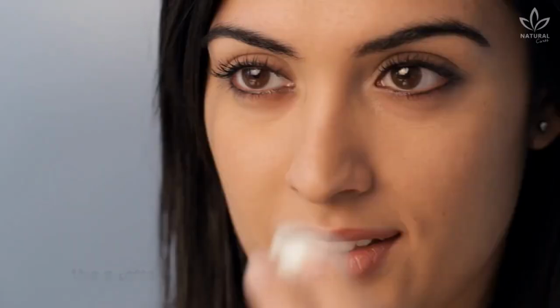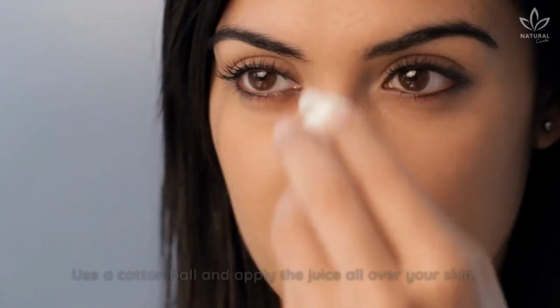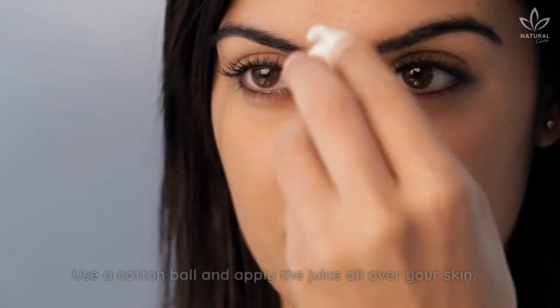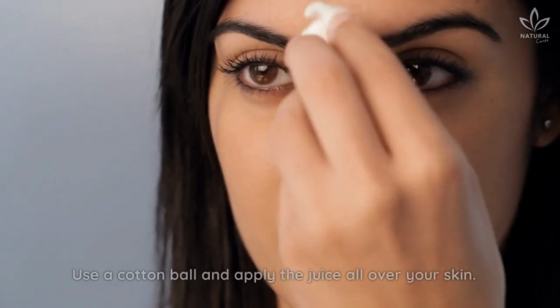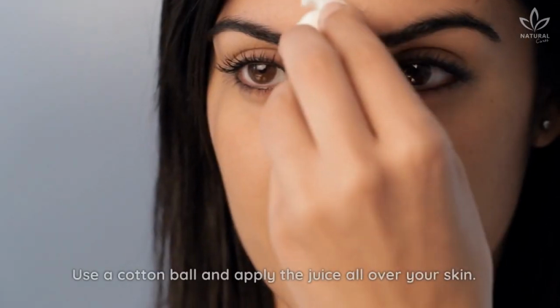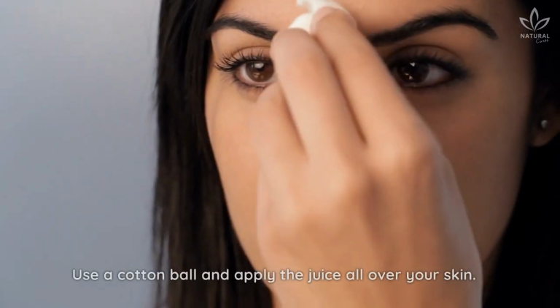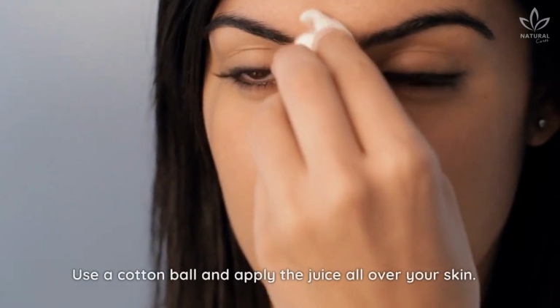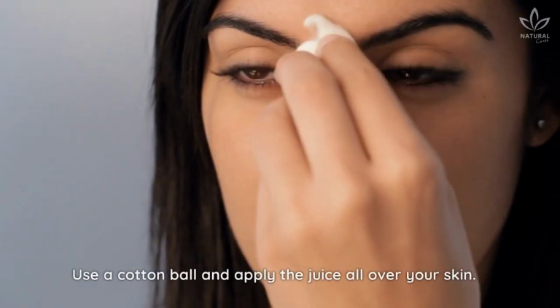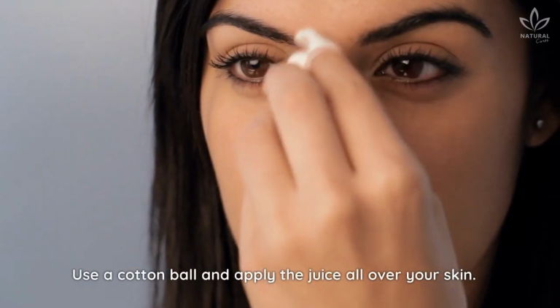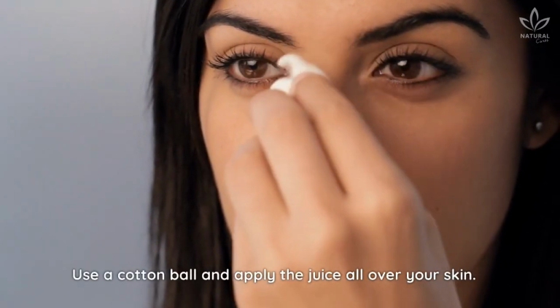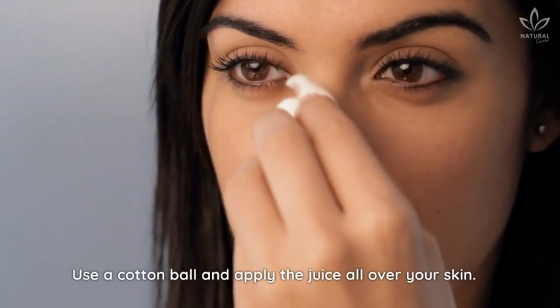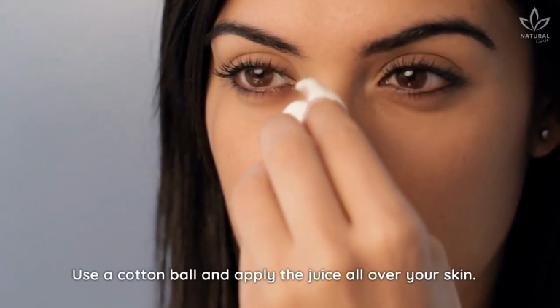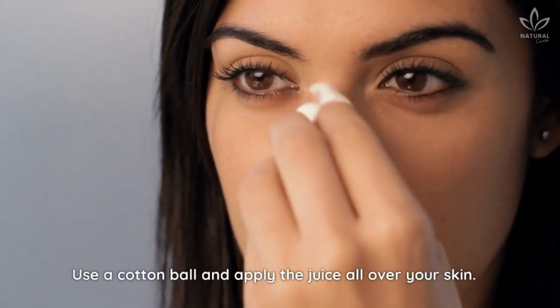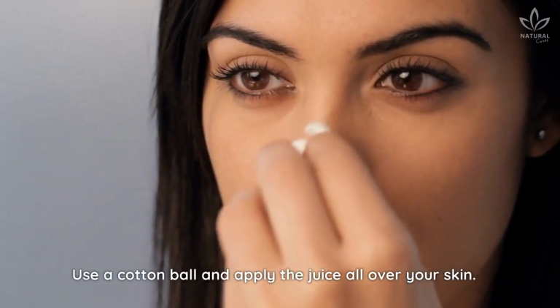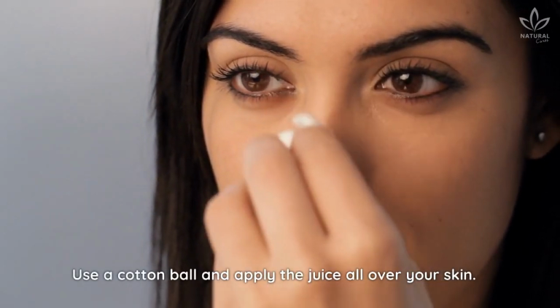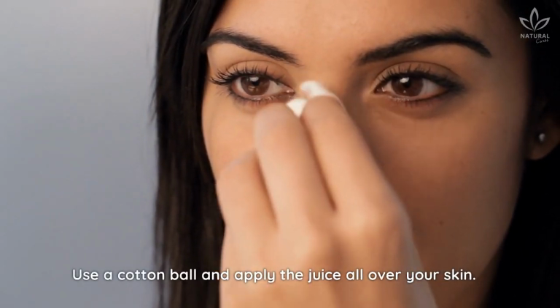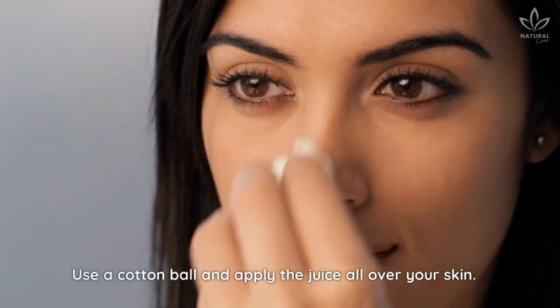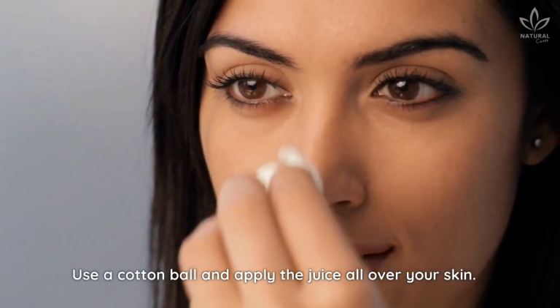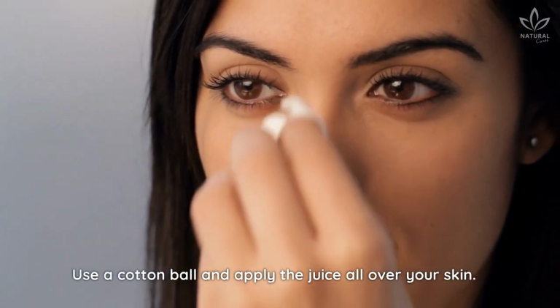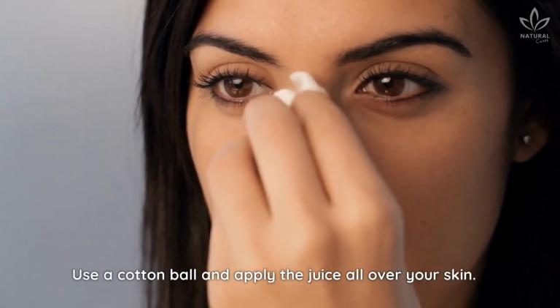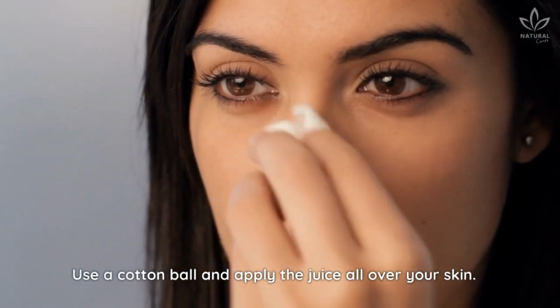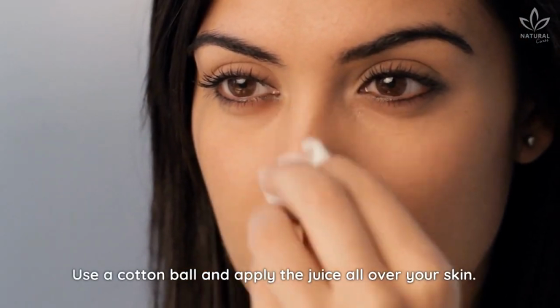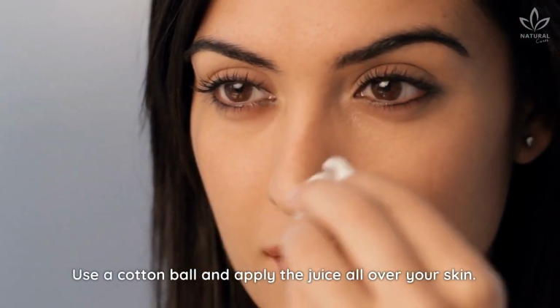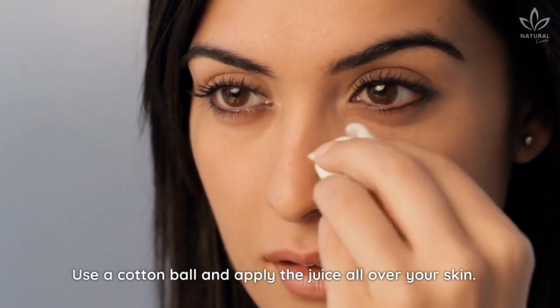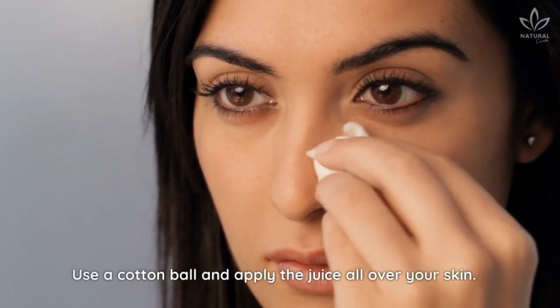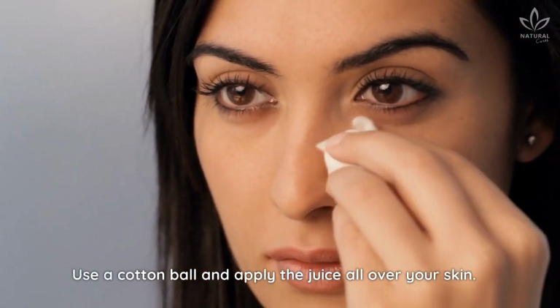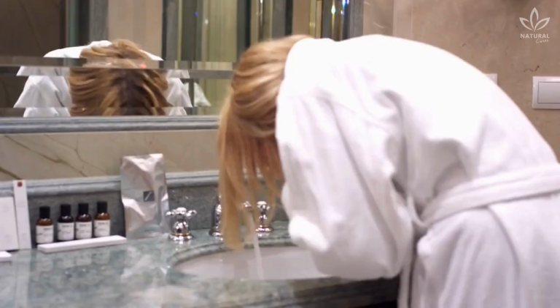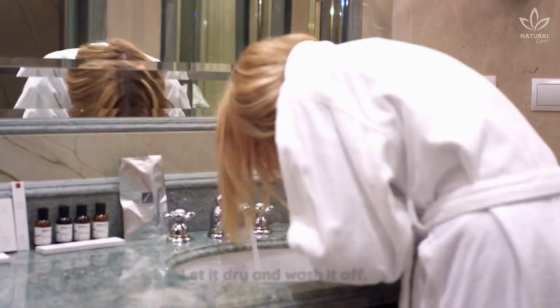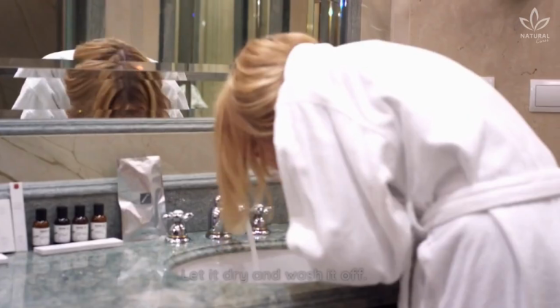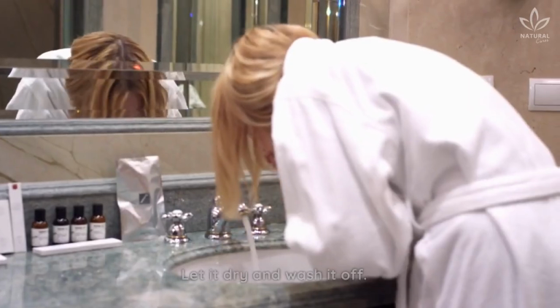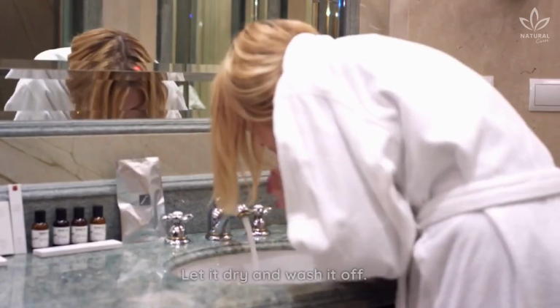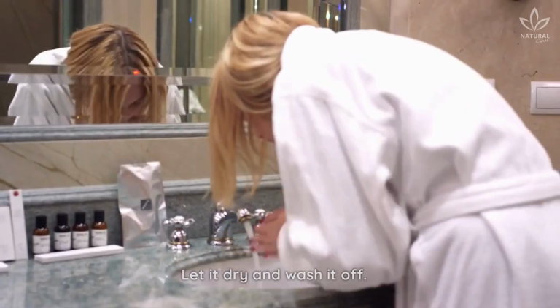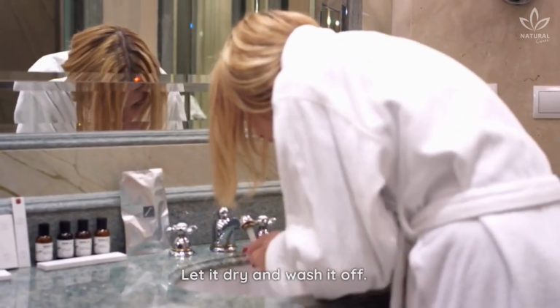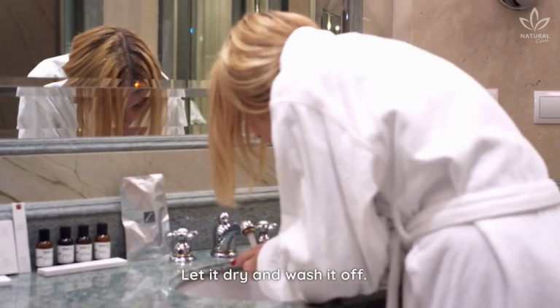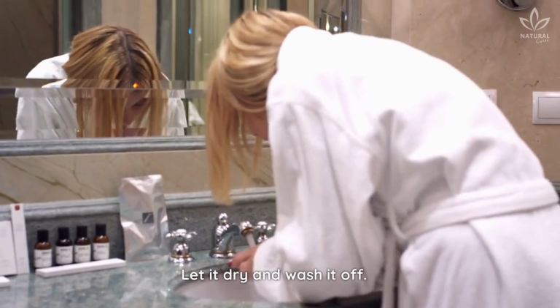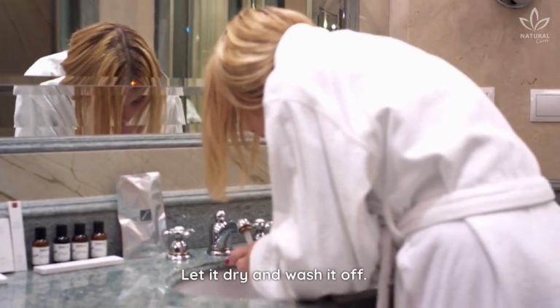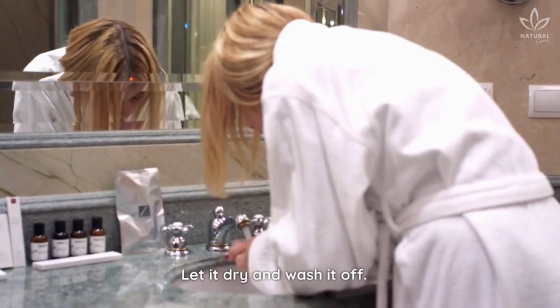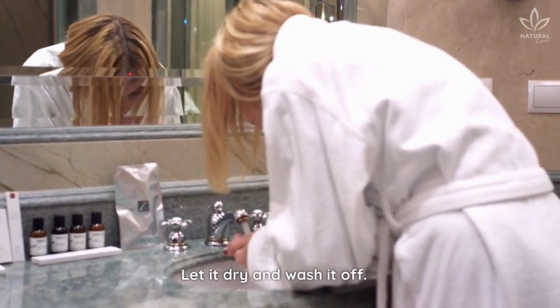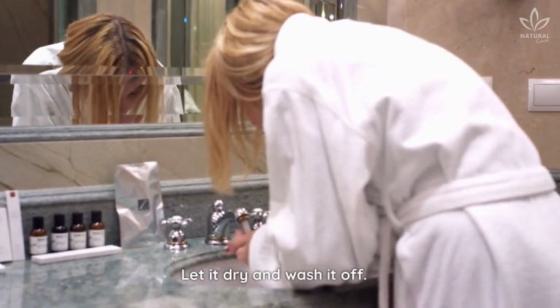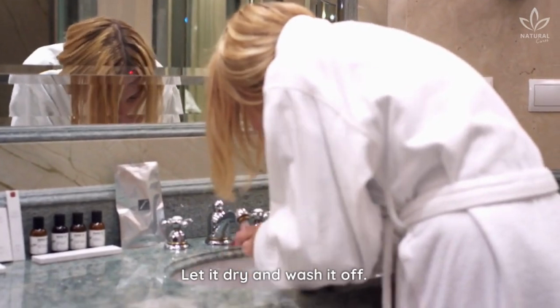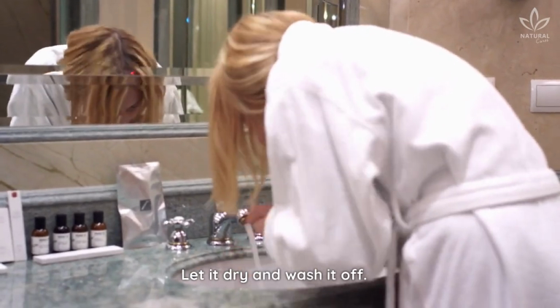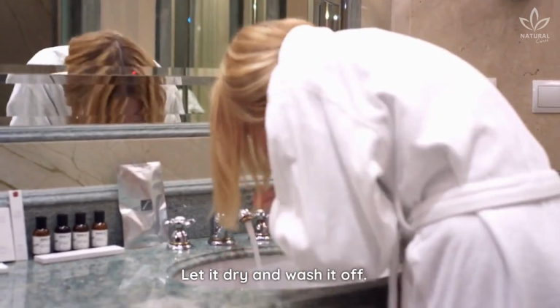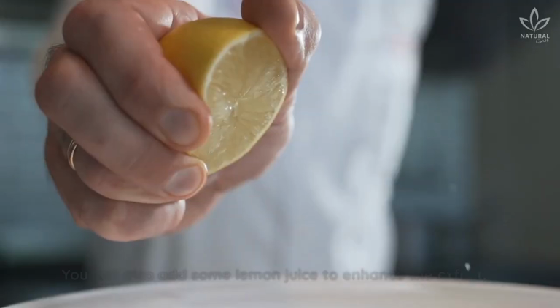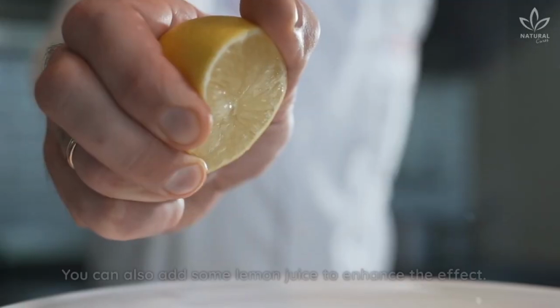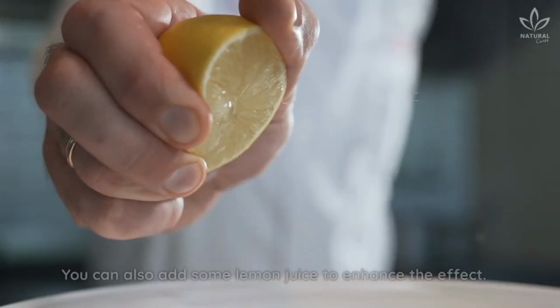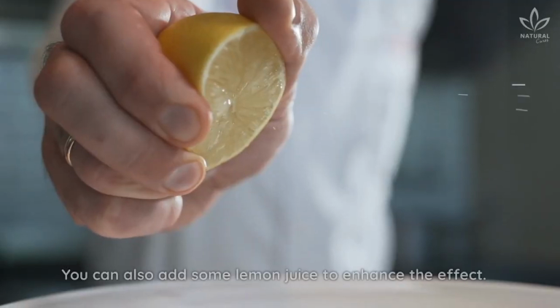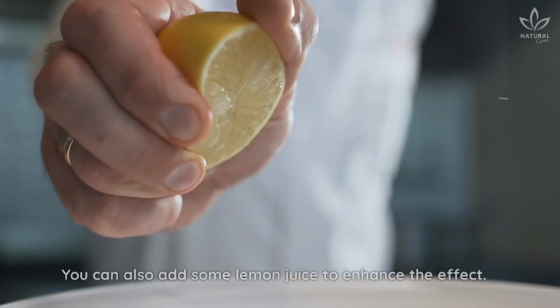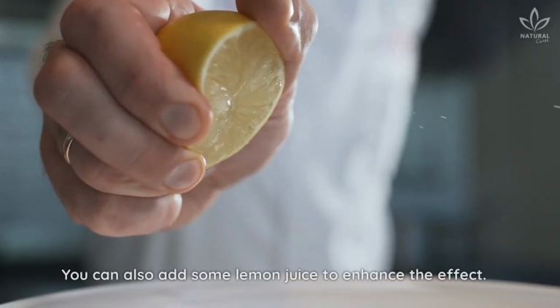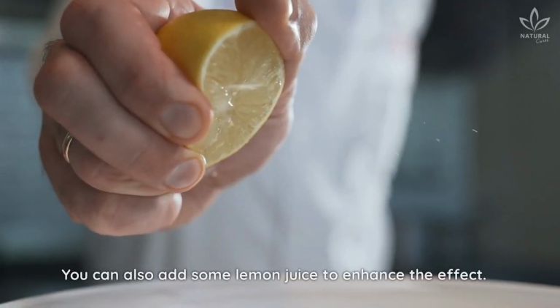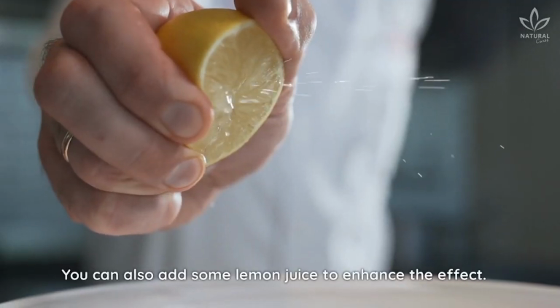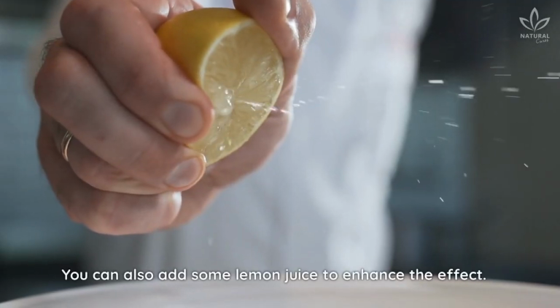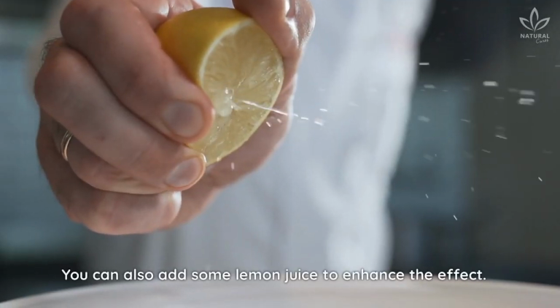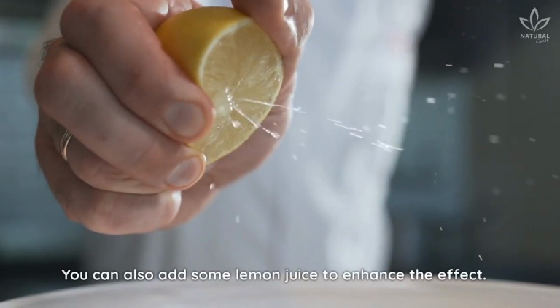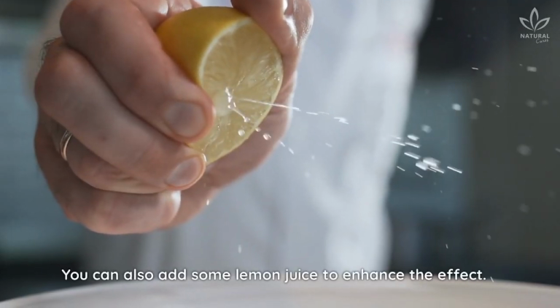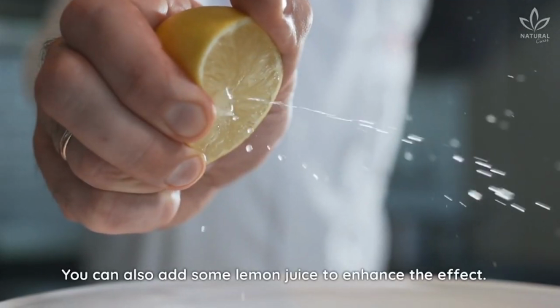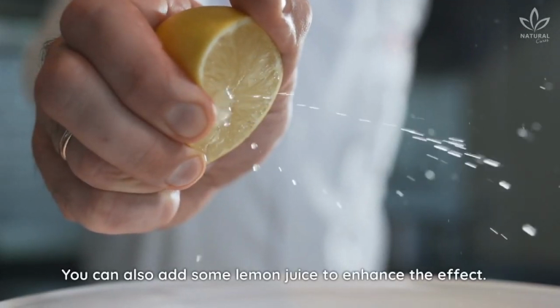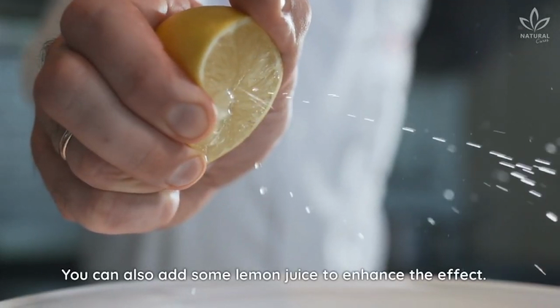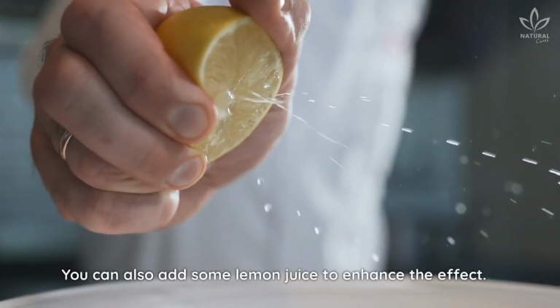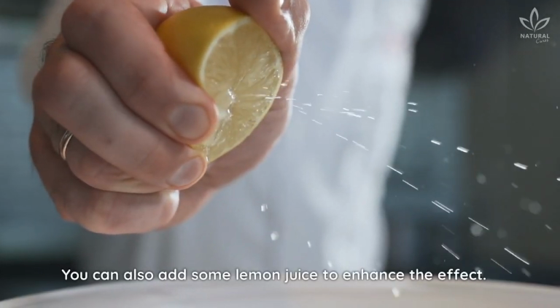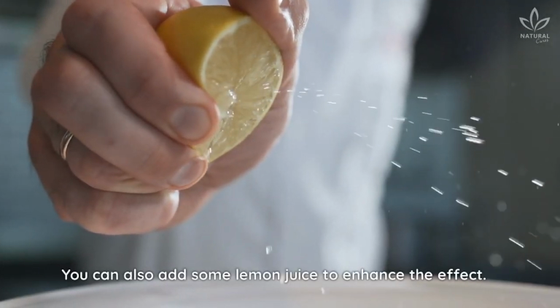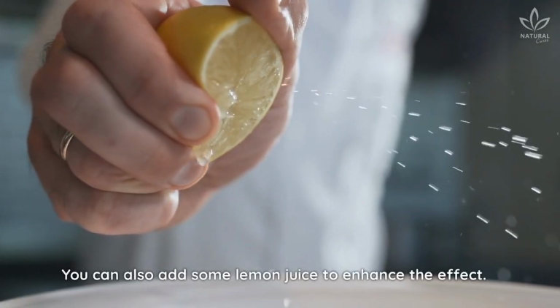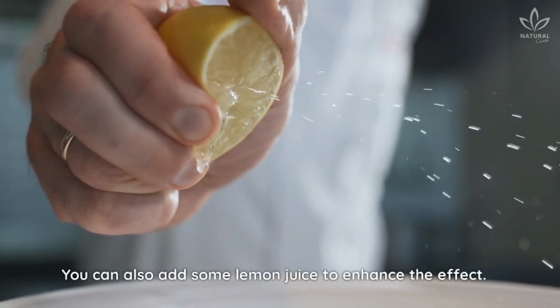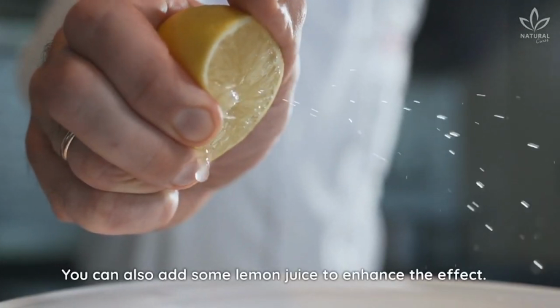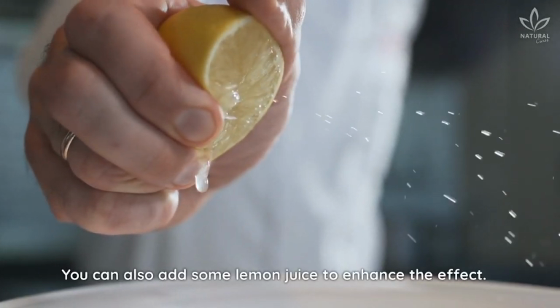Use a cotton ball and apply the juice all over your skin. Let it dry and wash it off. You can also add some lemon juice to enhance the effect.